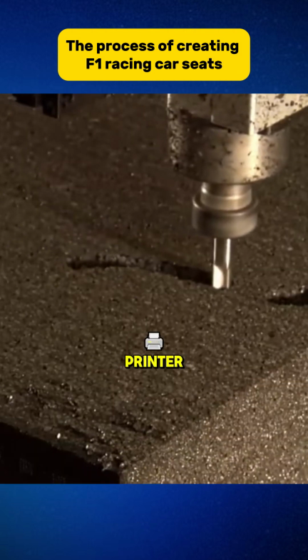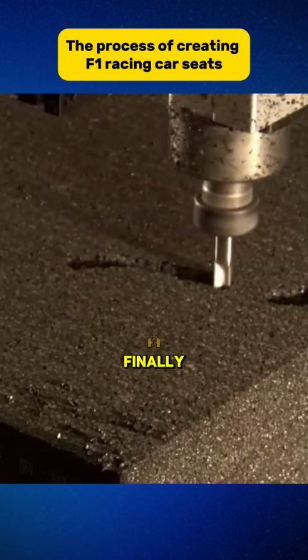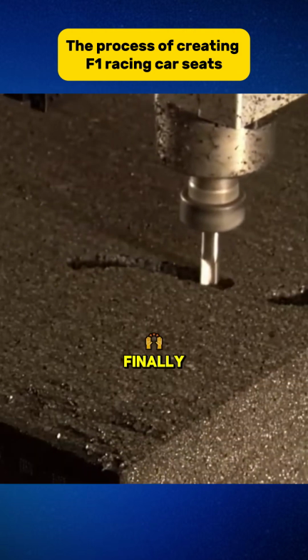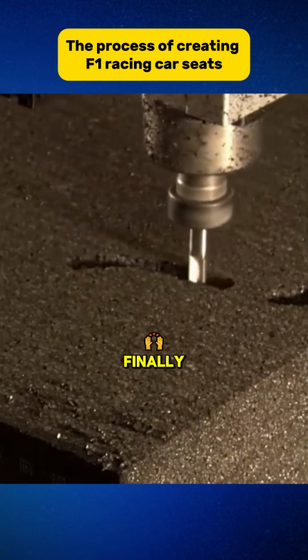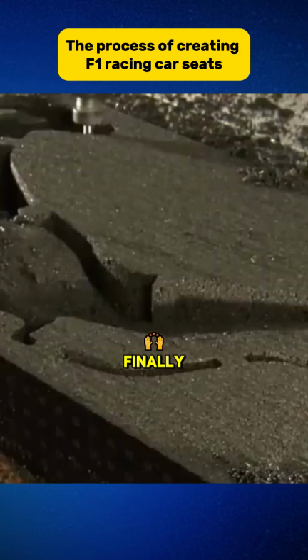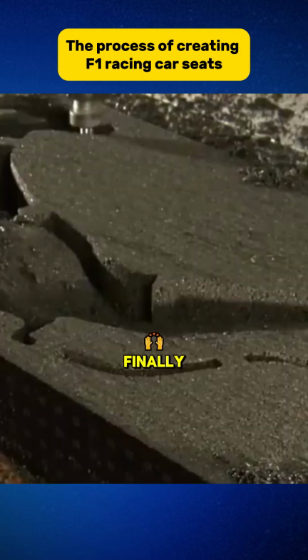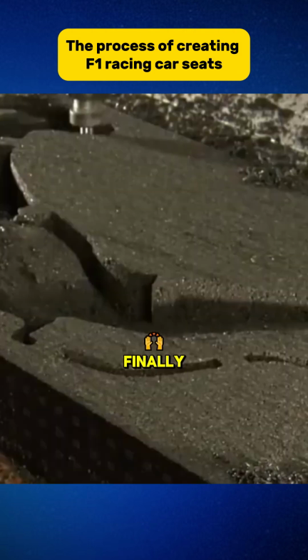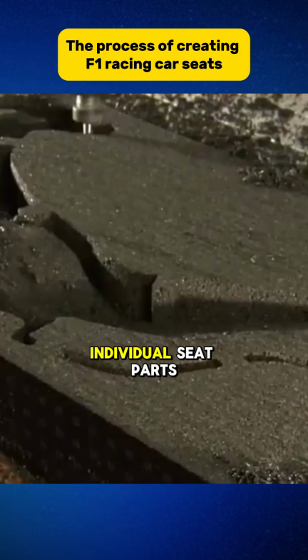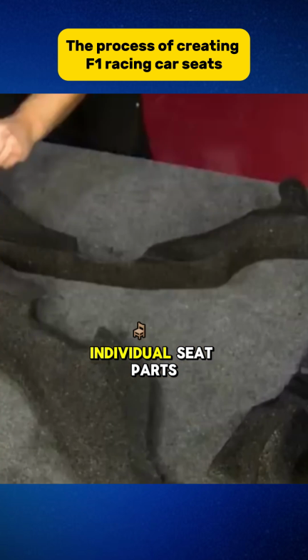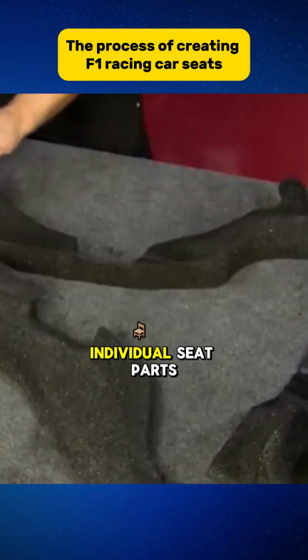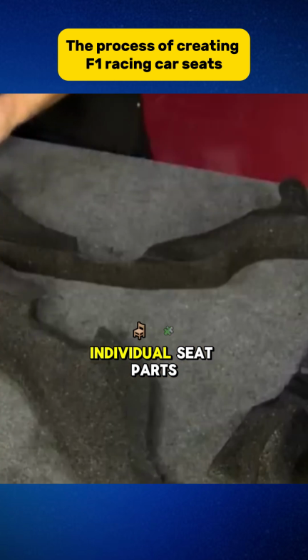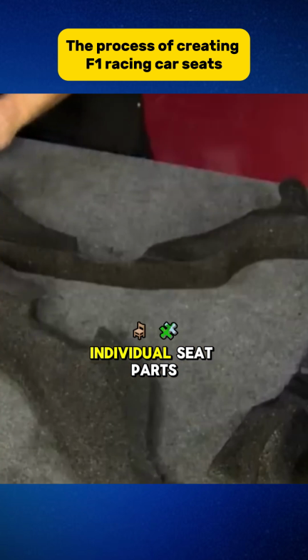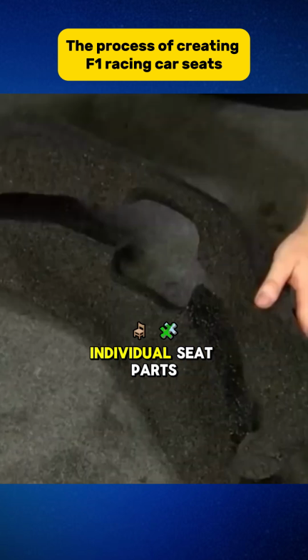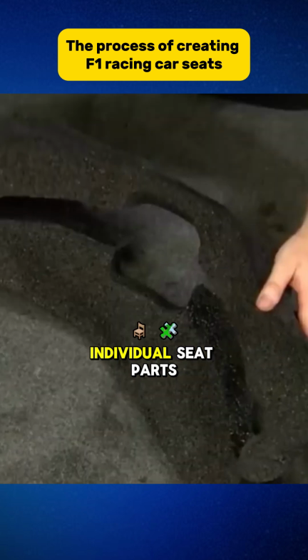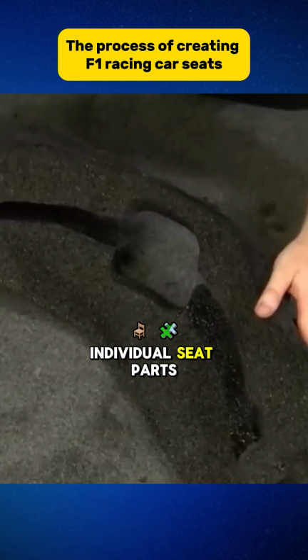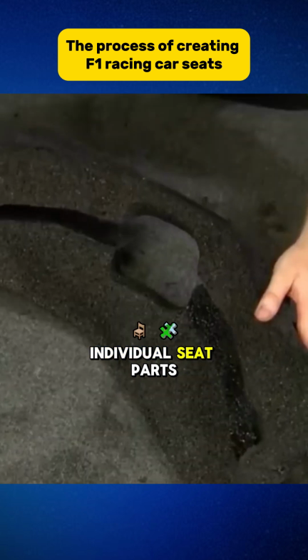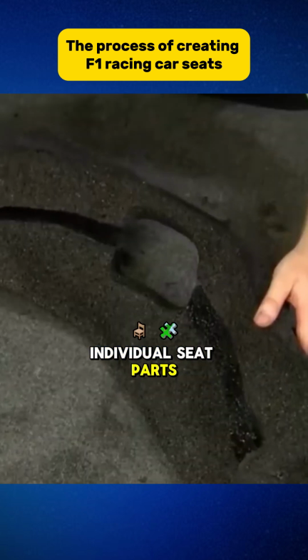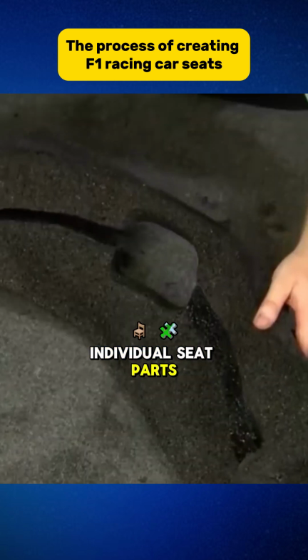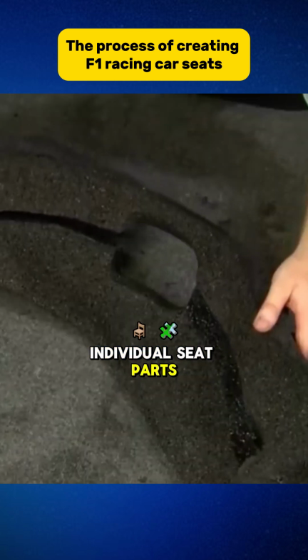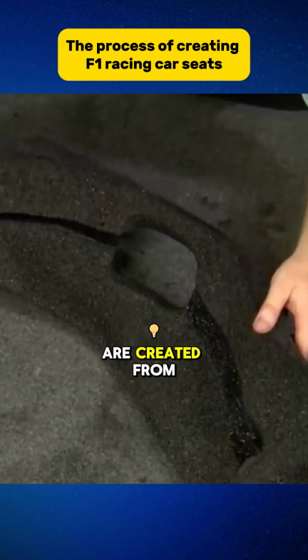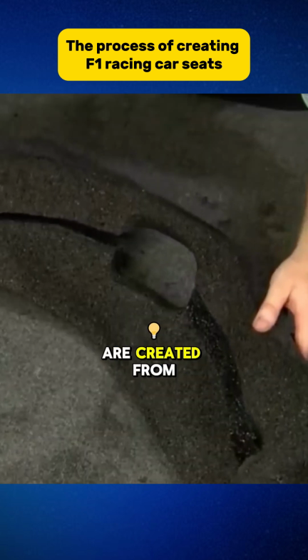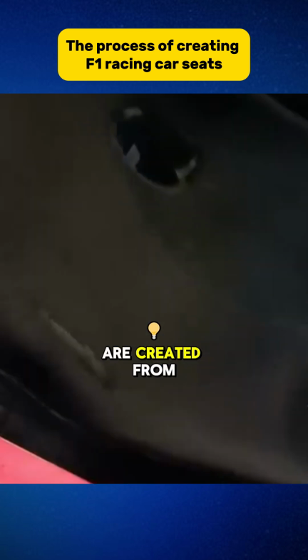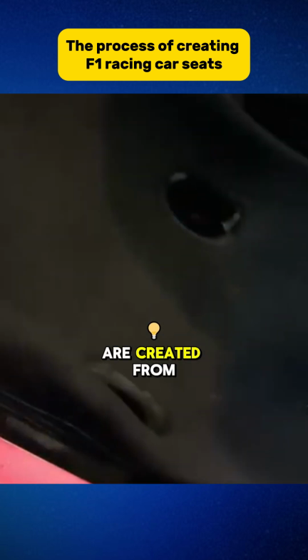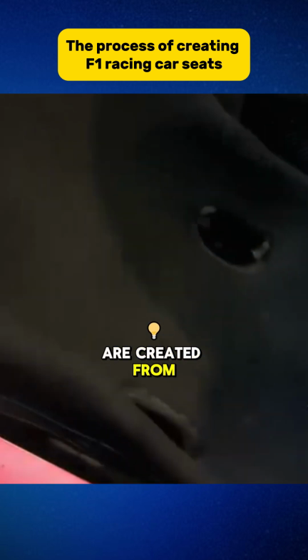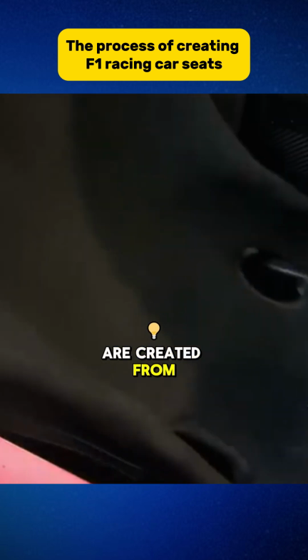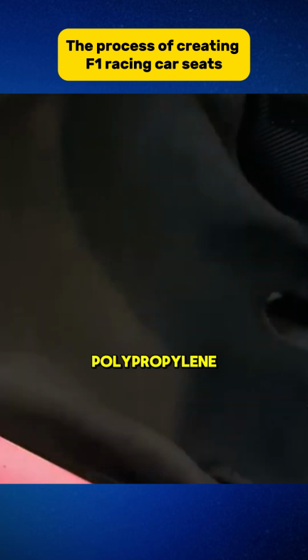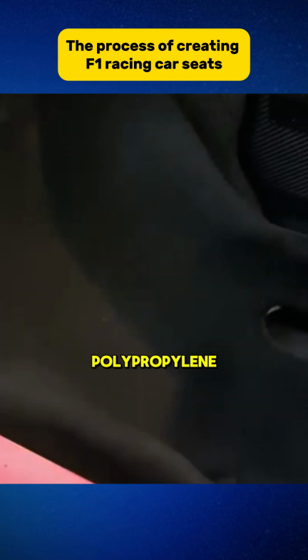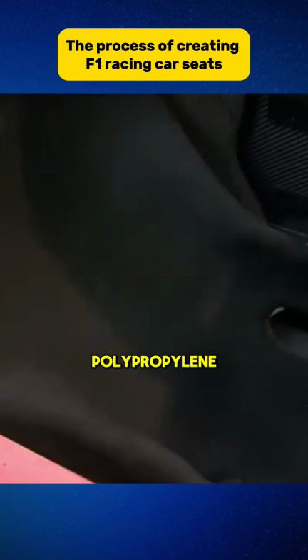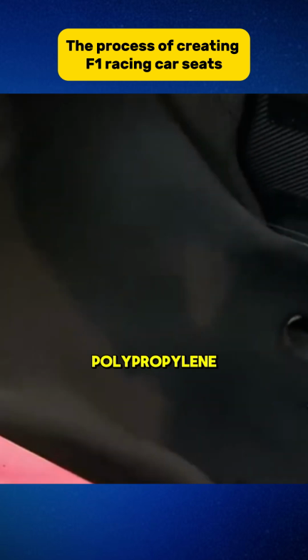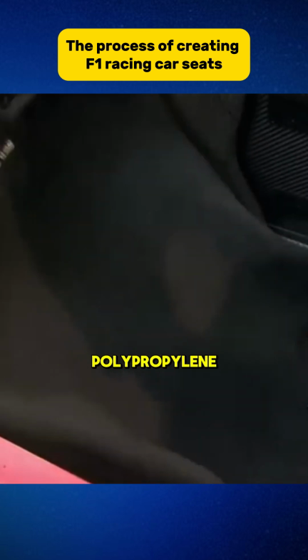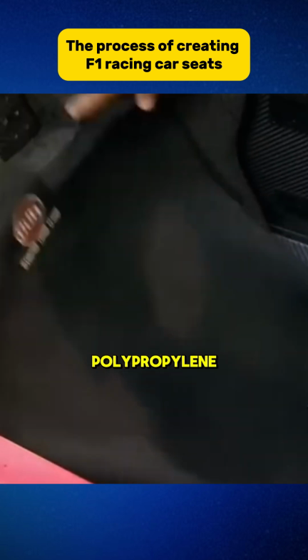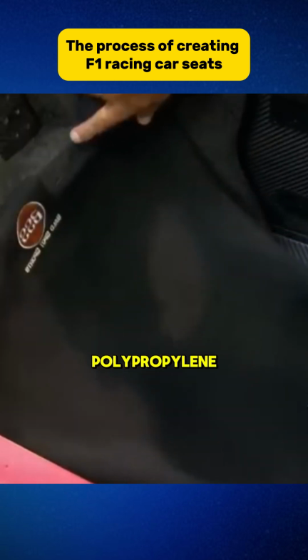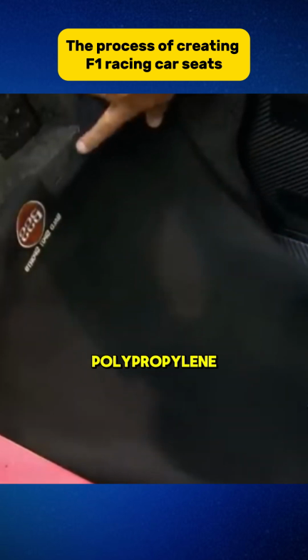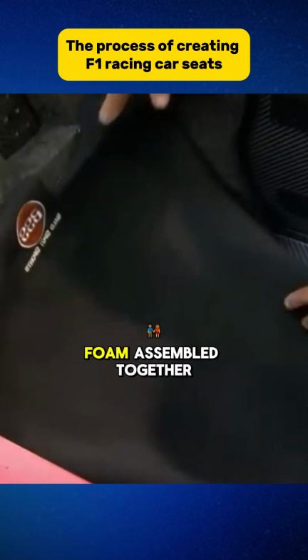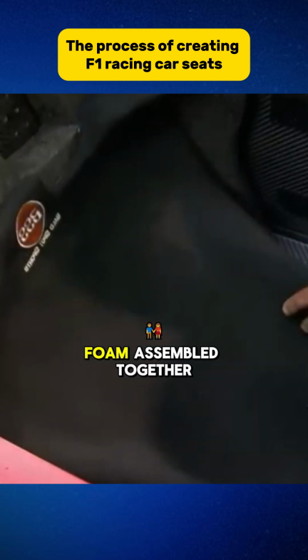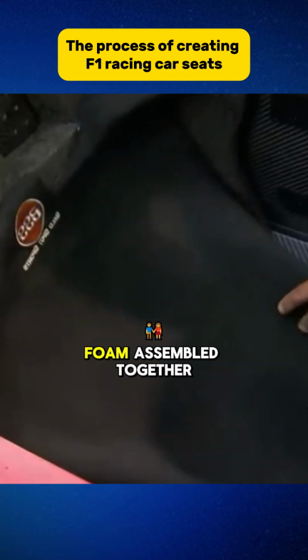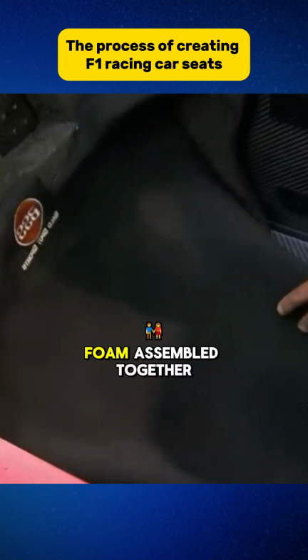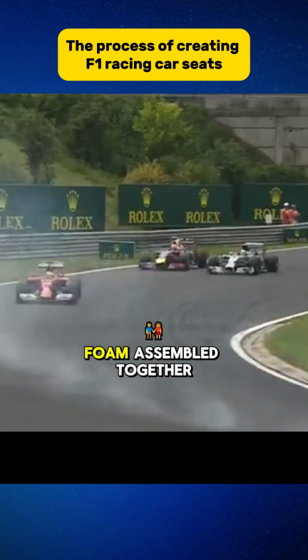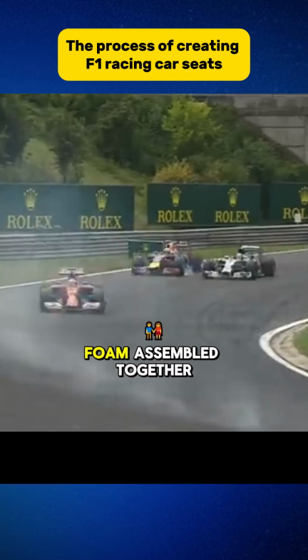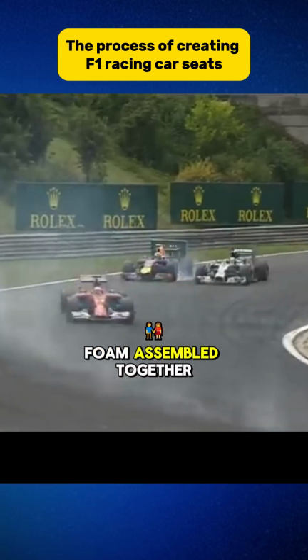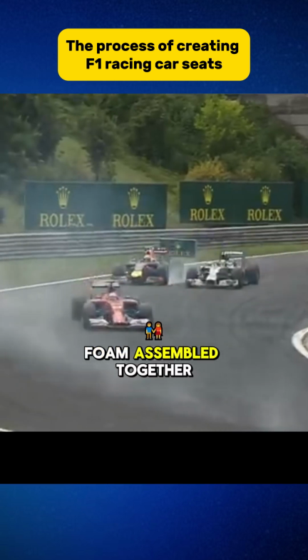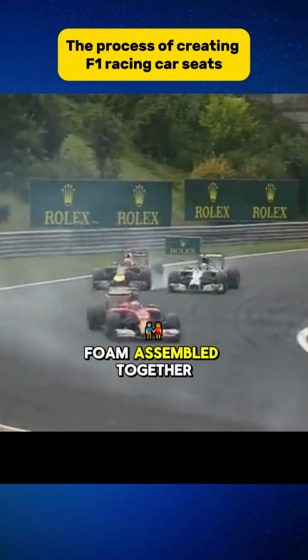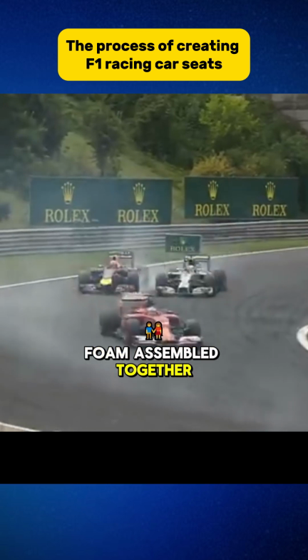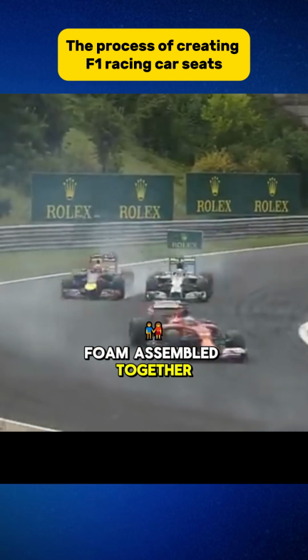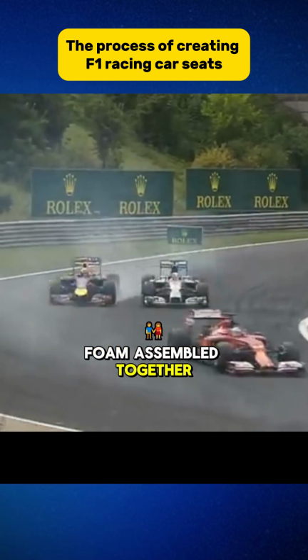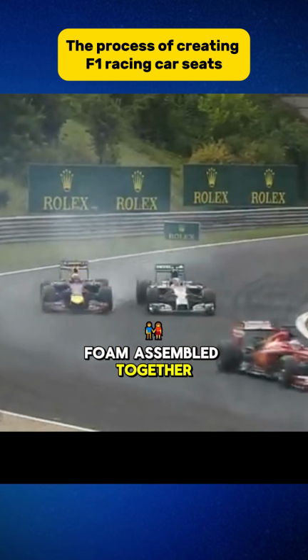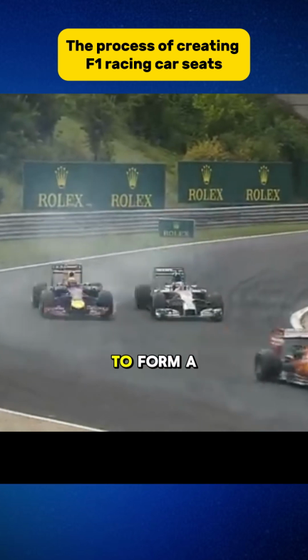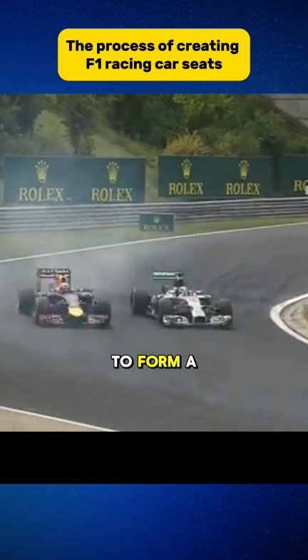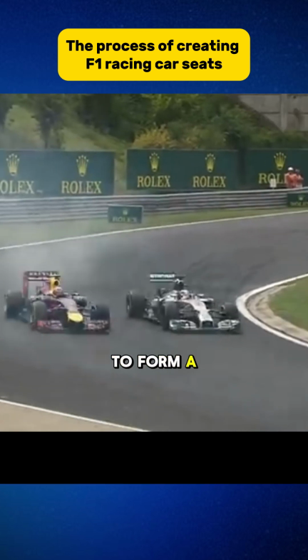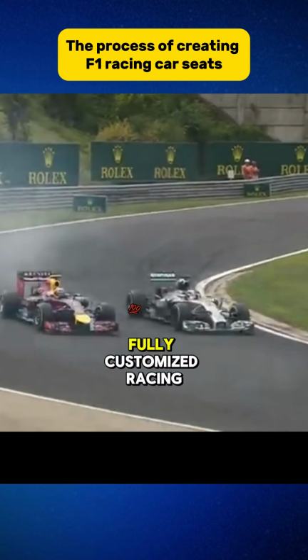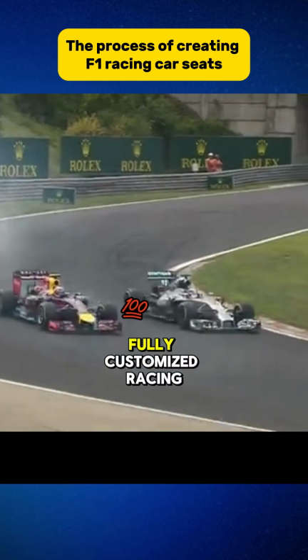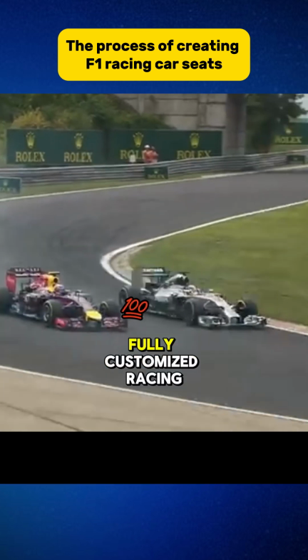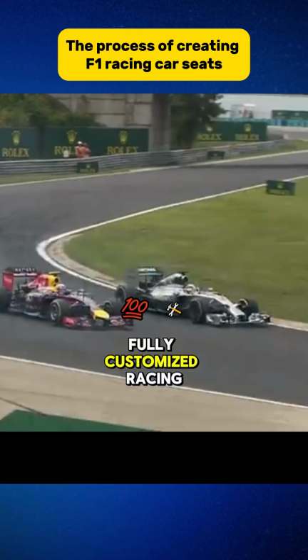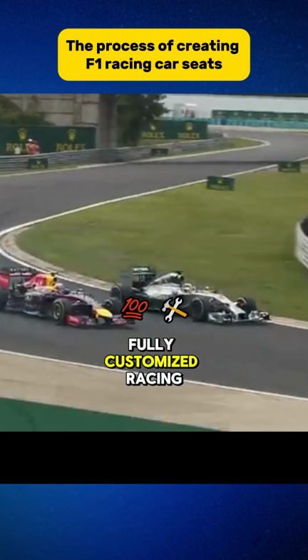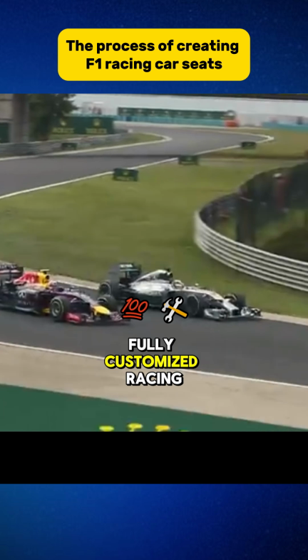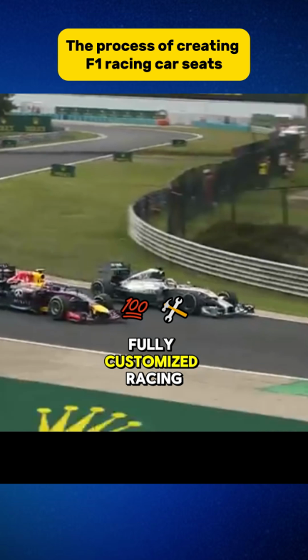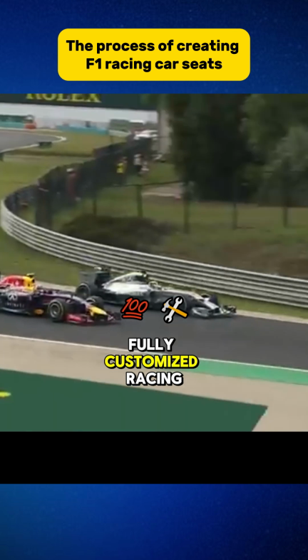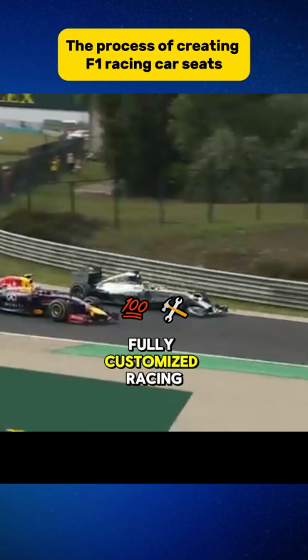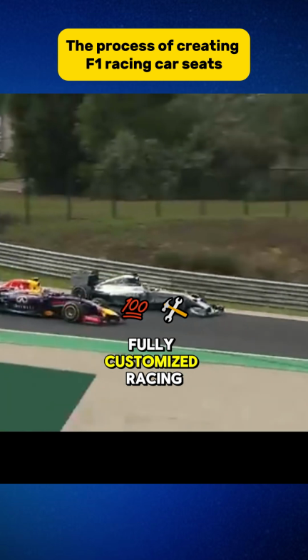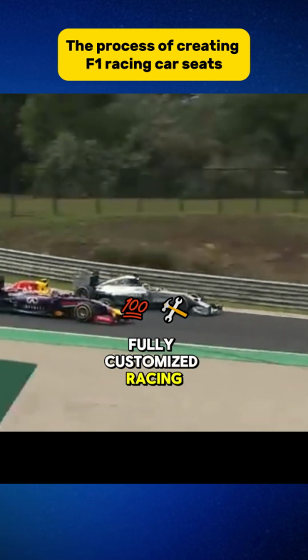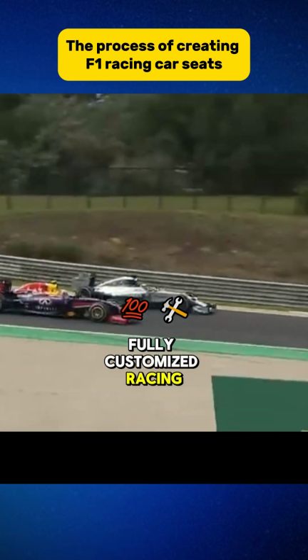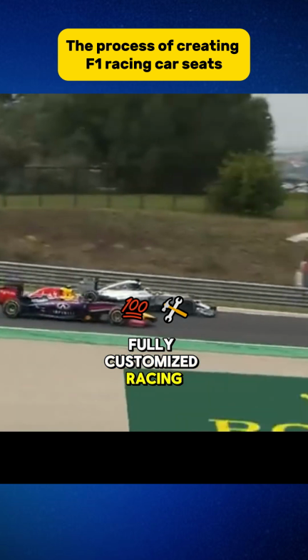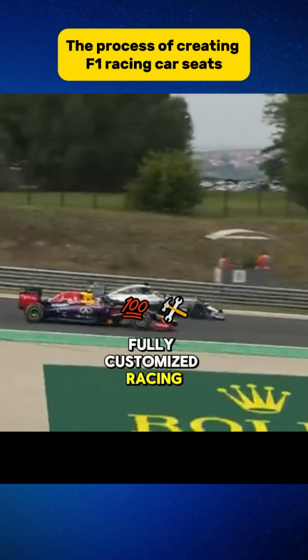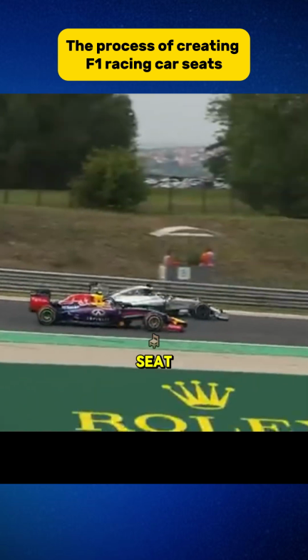Finally, individual seat parts are created from polypropylene foam, assembled together to form a fully customized racing seat.